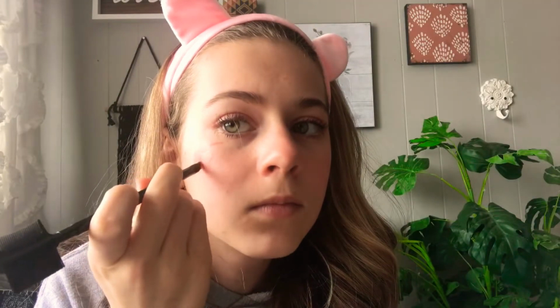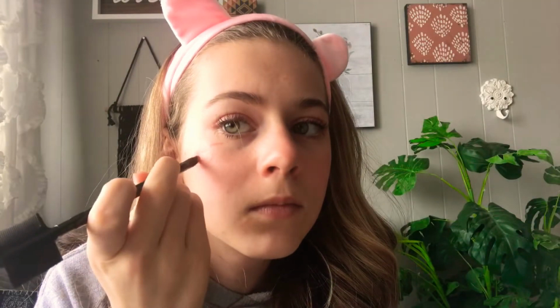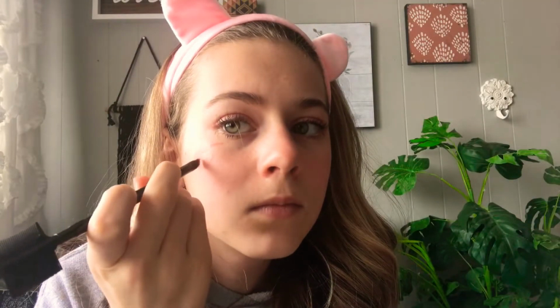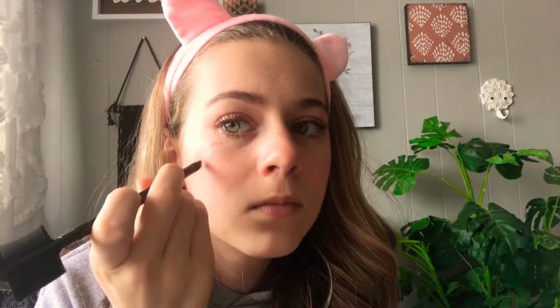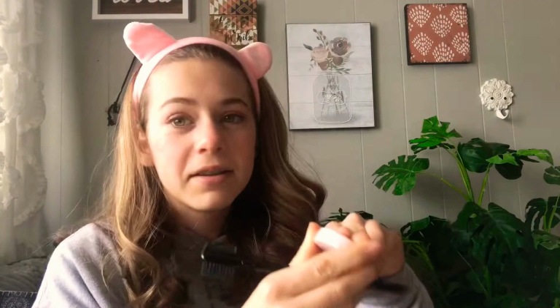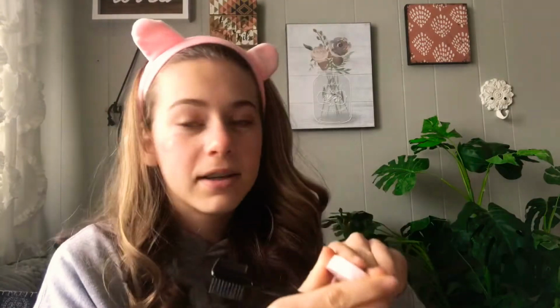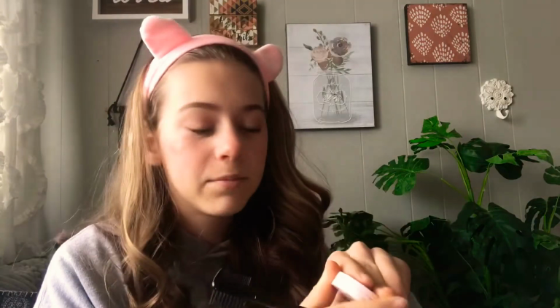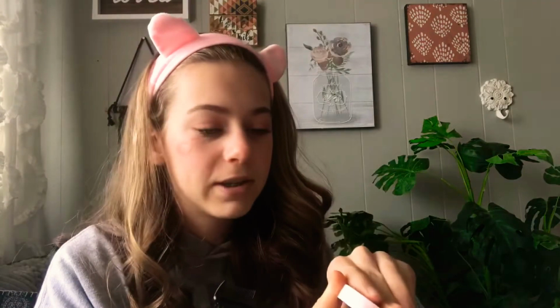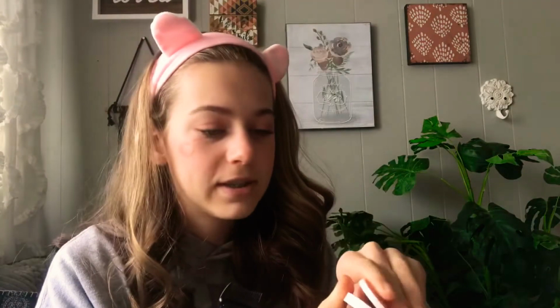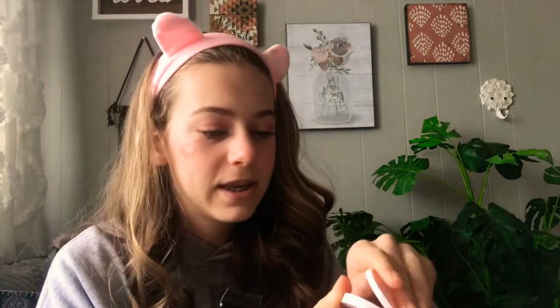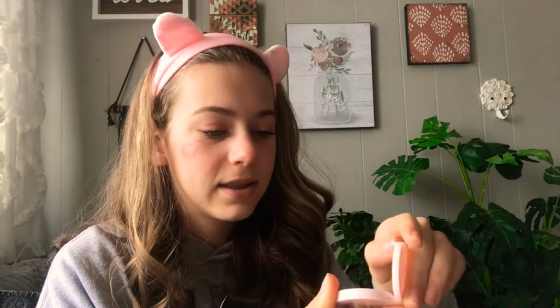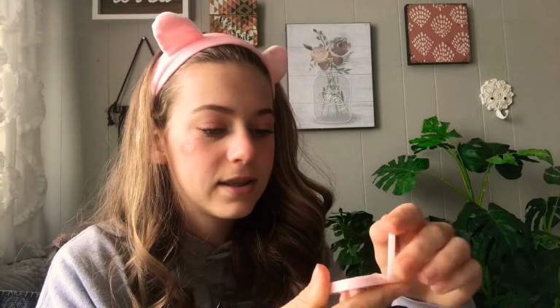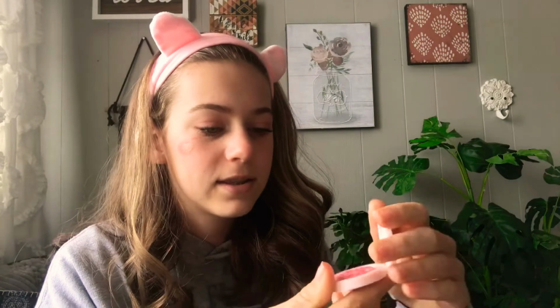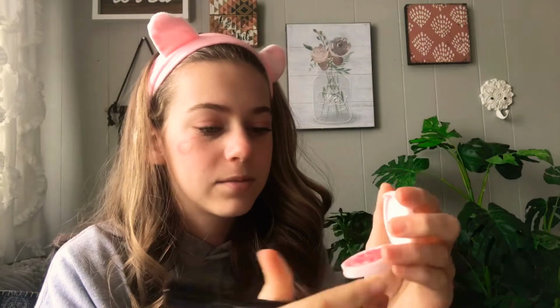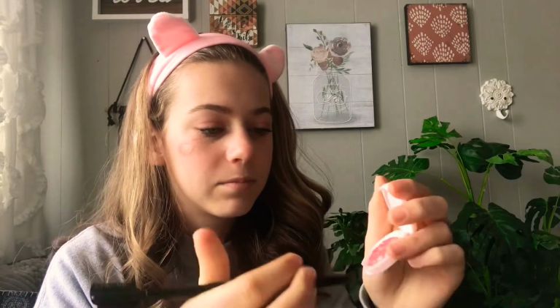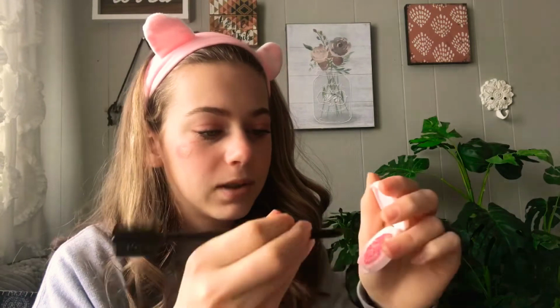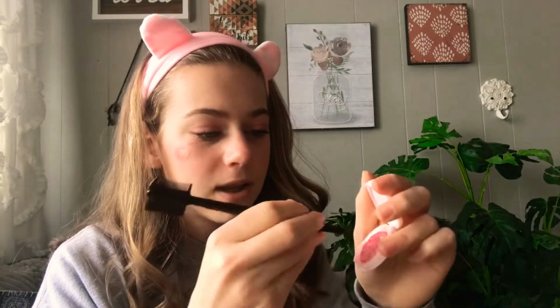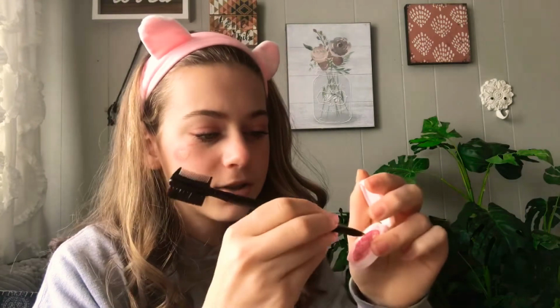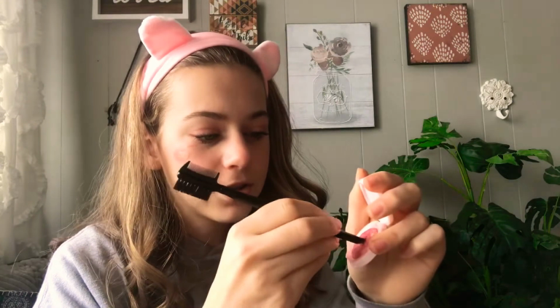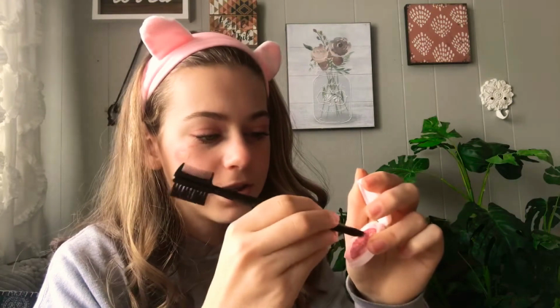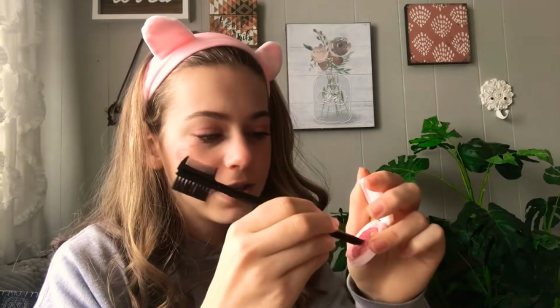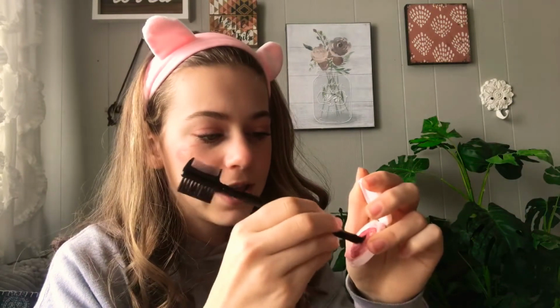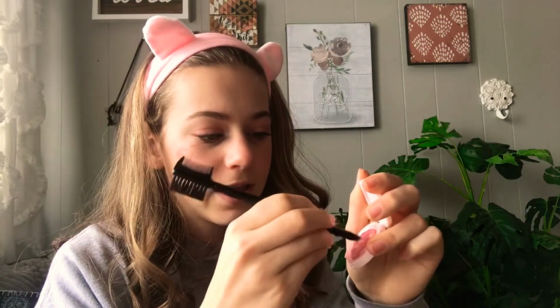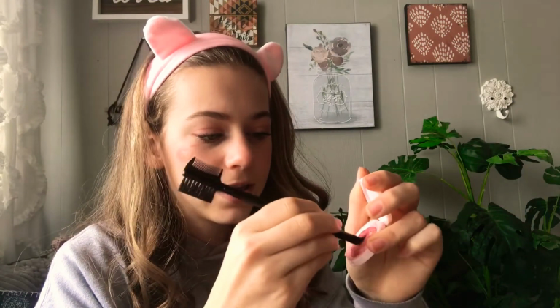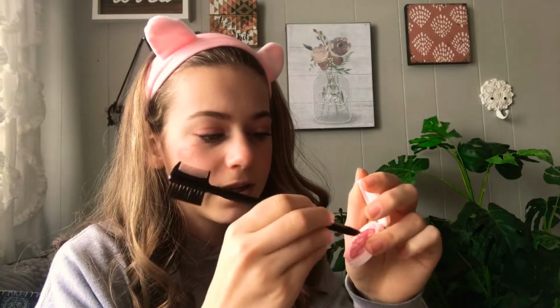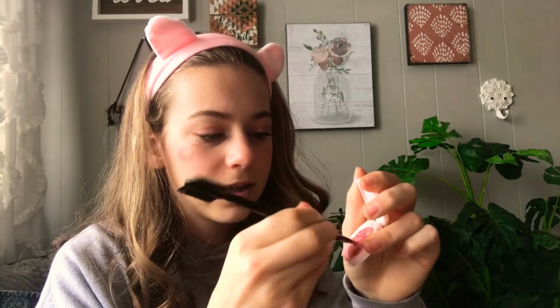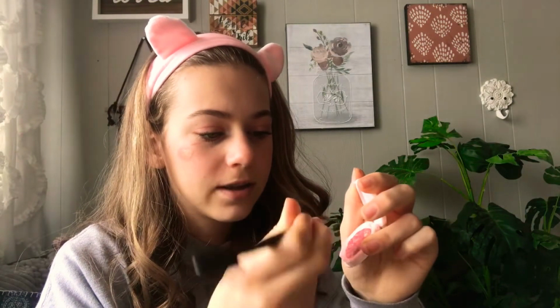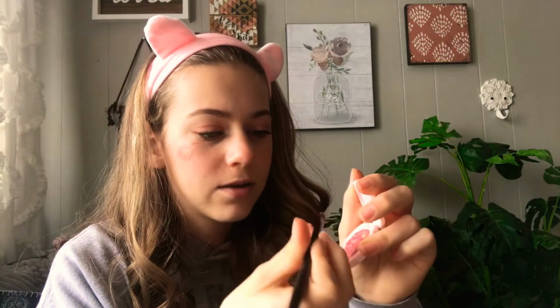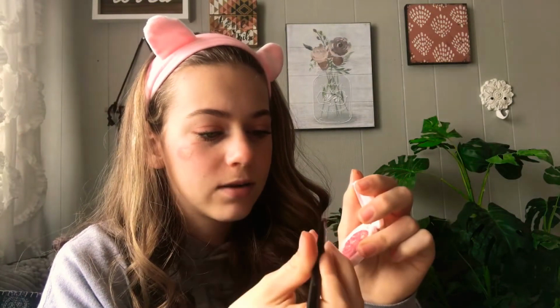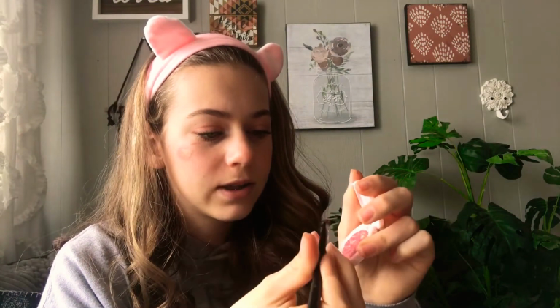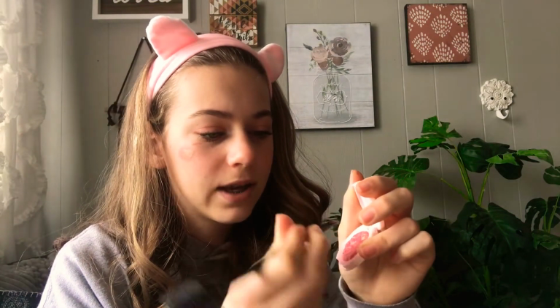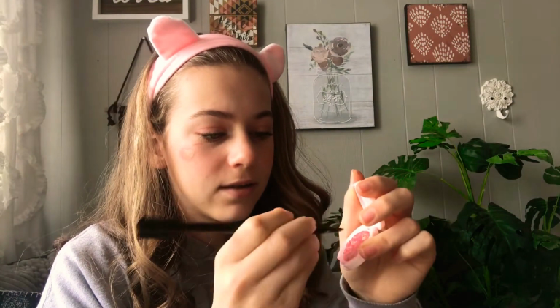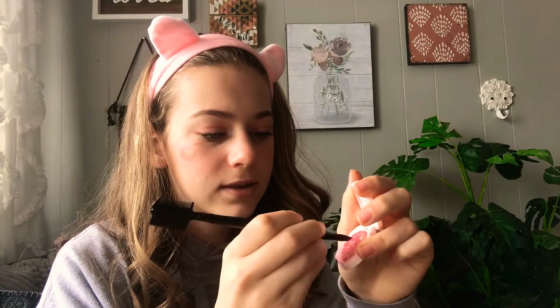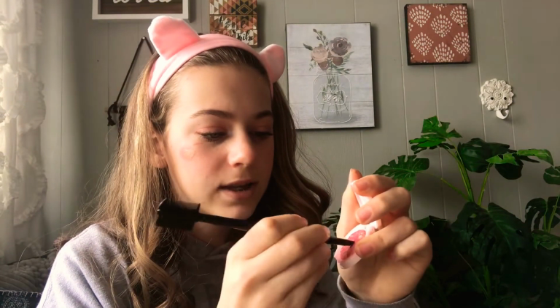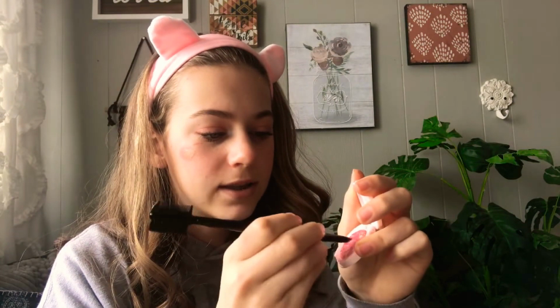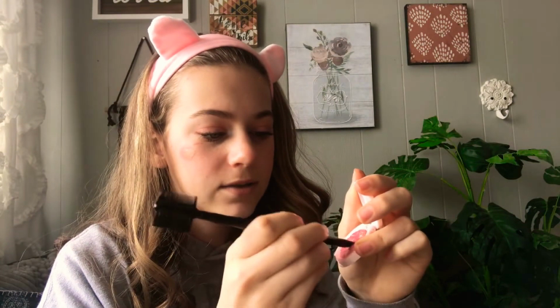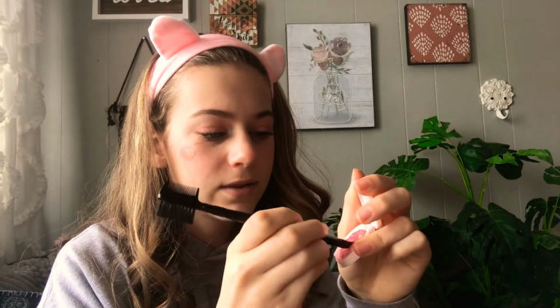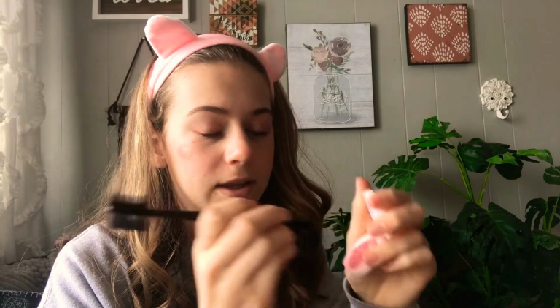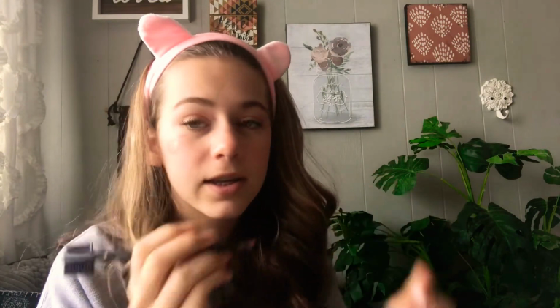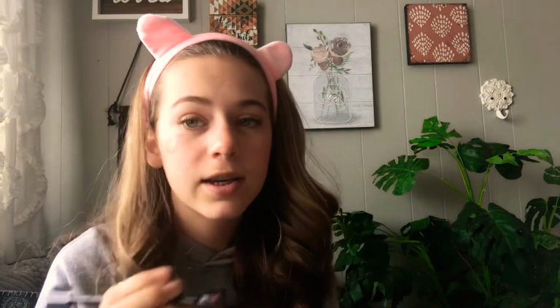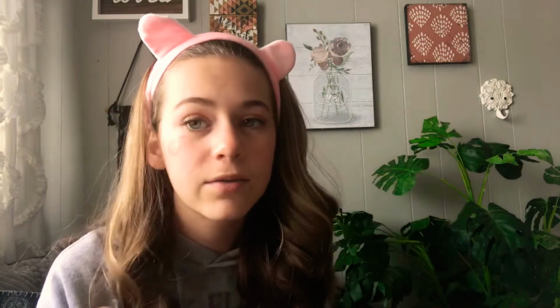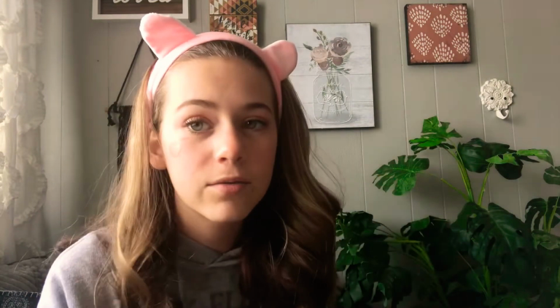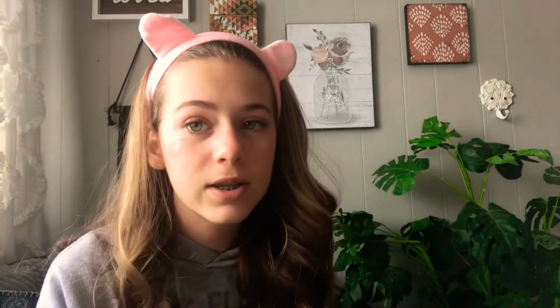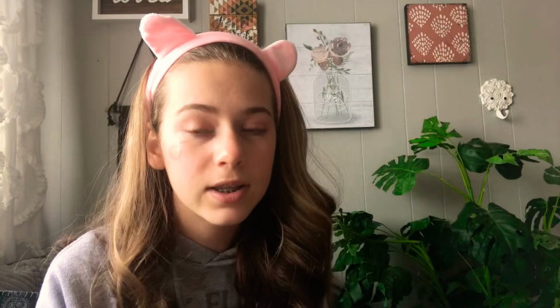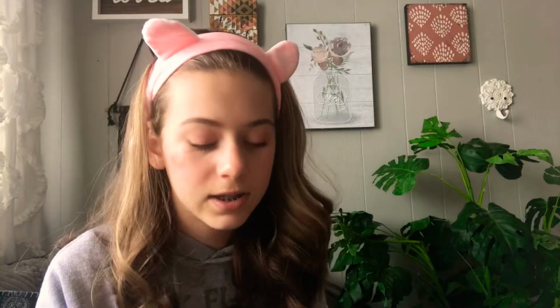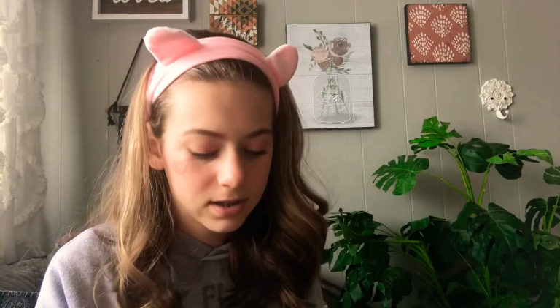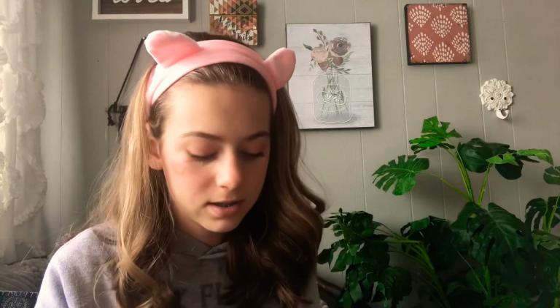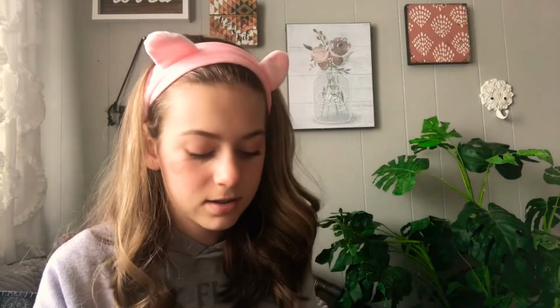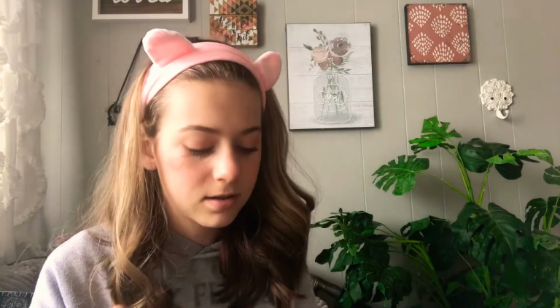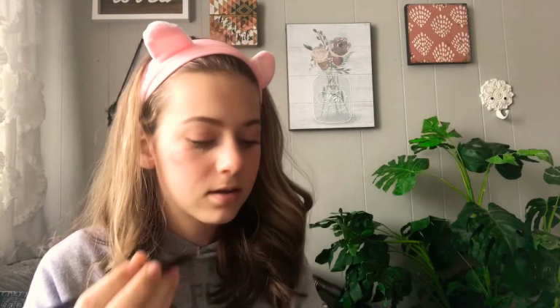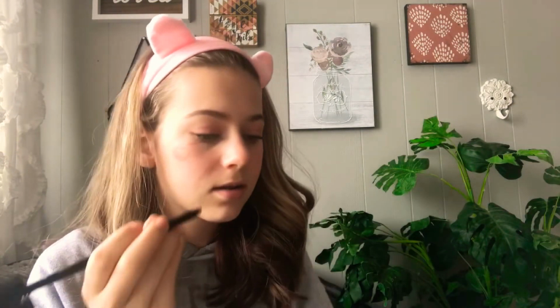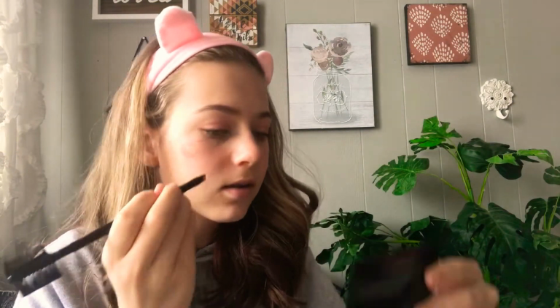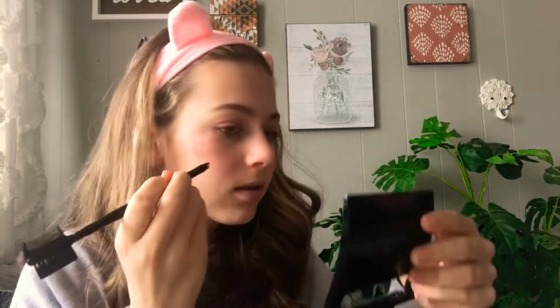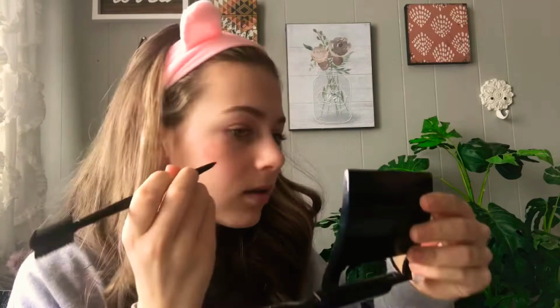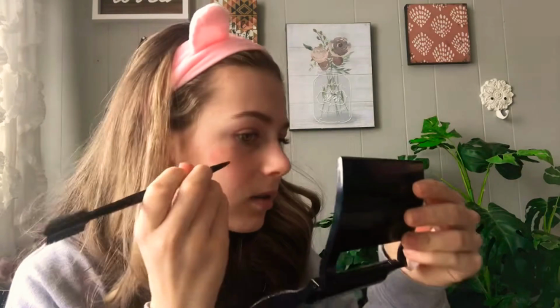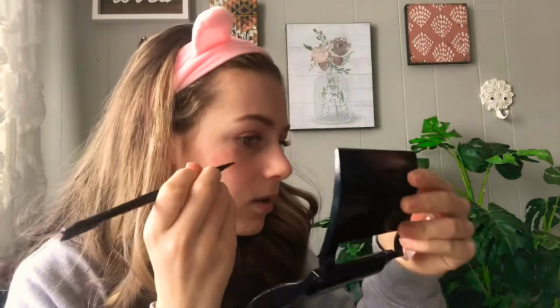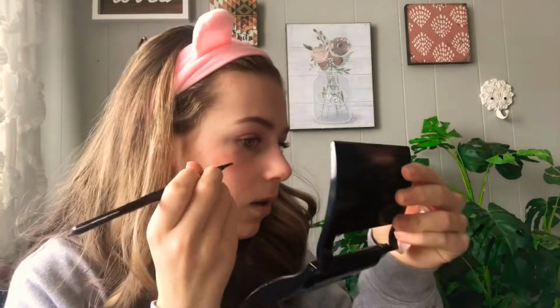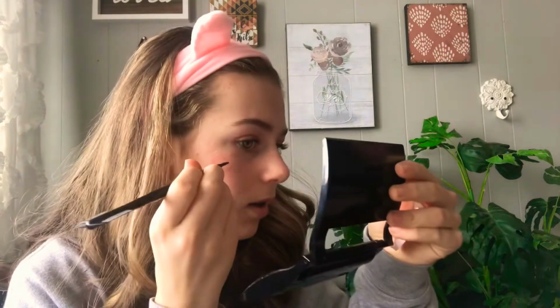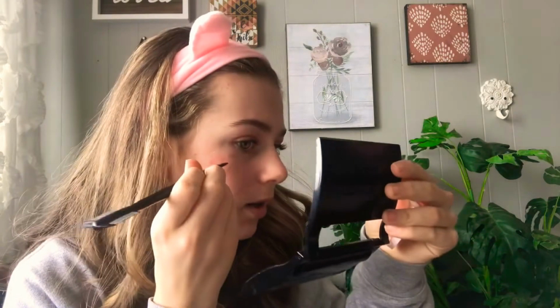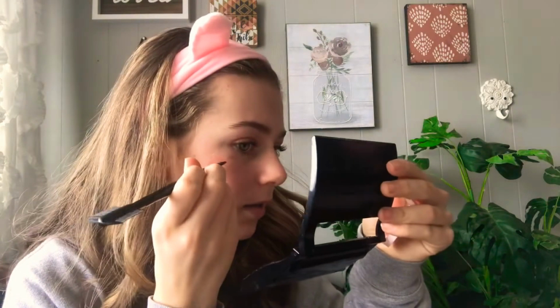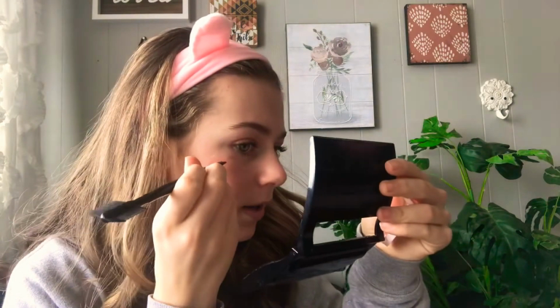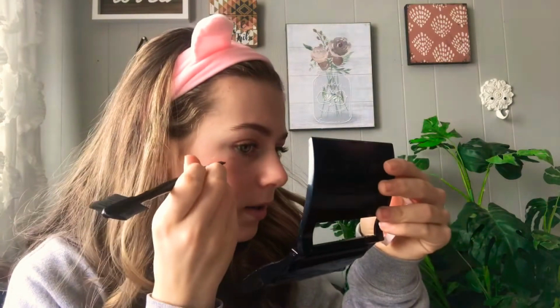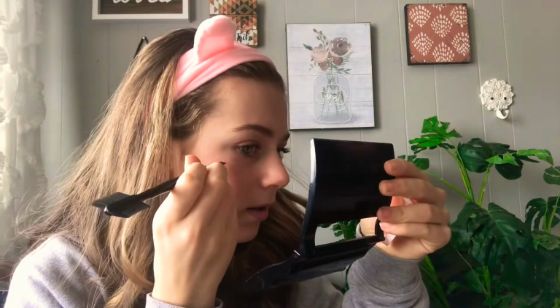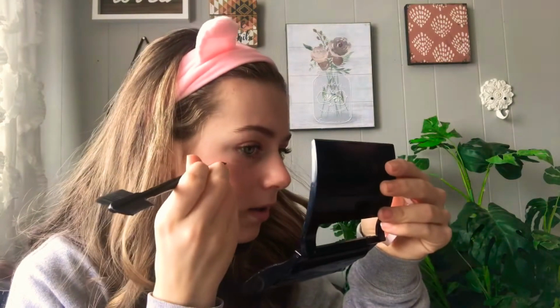Then I'm going to take this blush again and go on the outside so I can get it really dark around the heart.